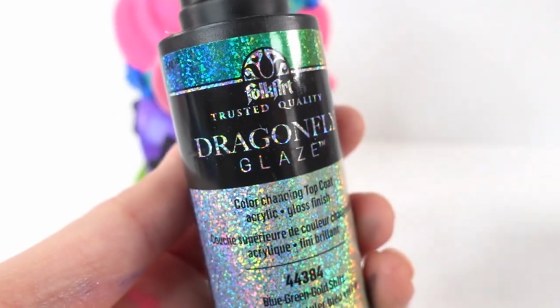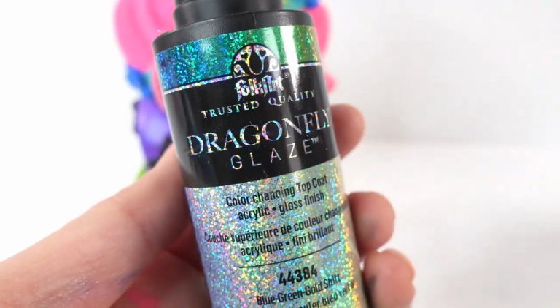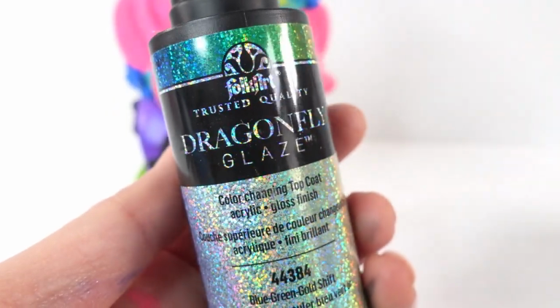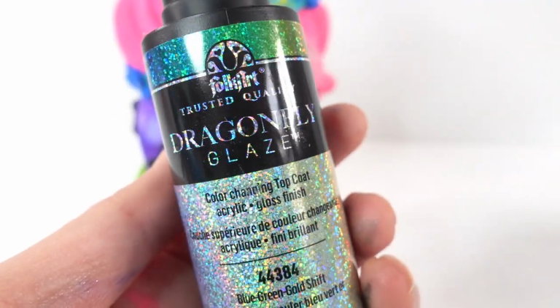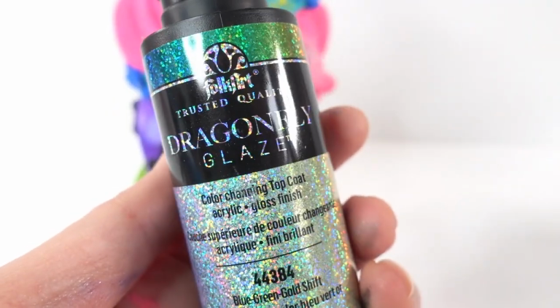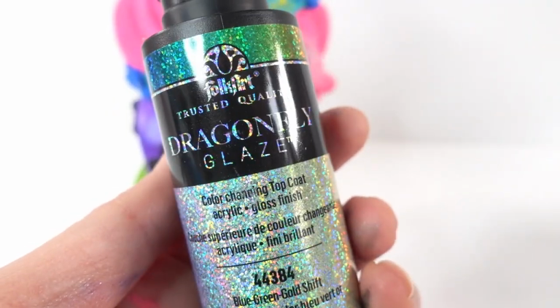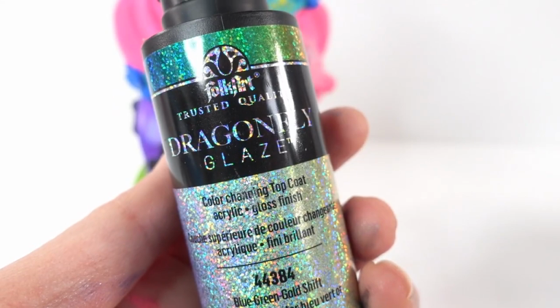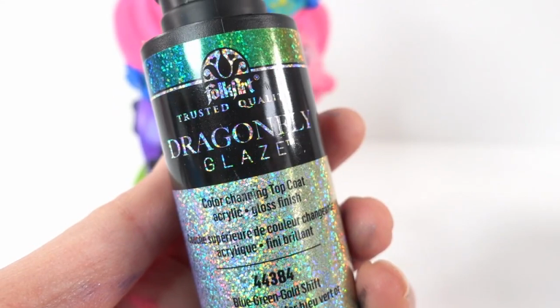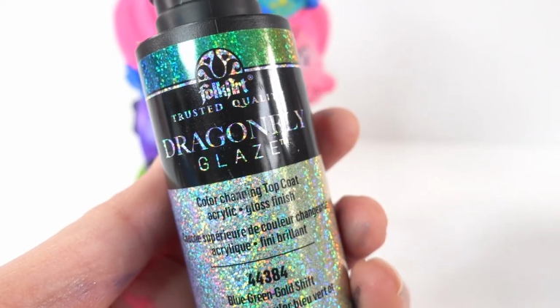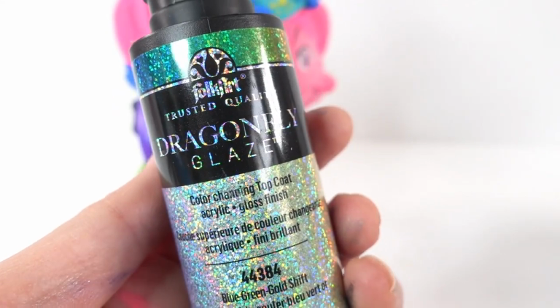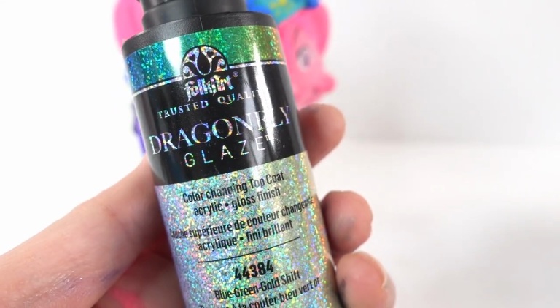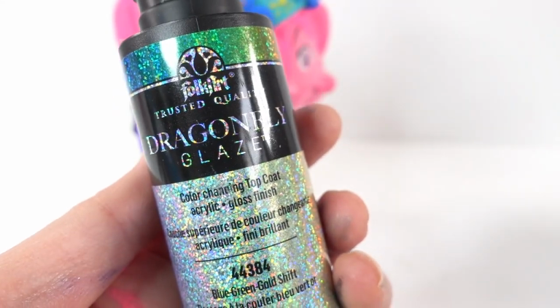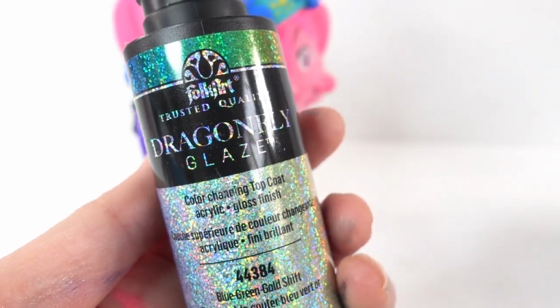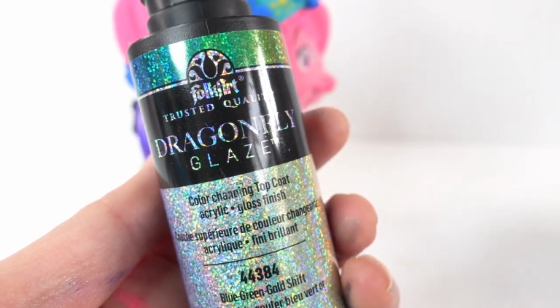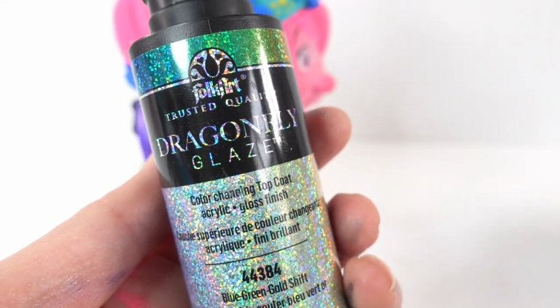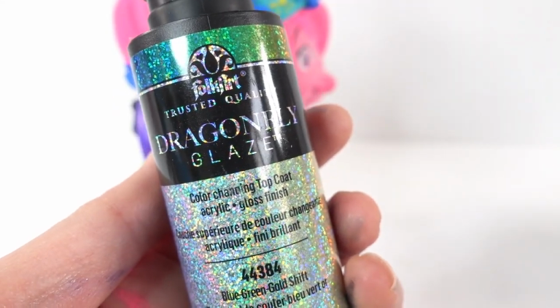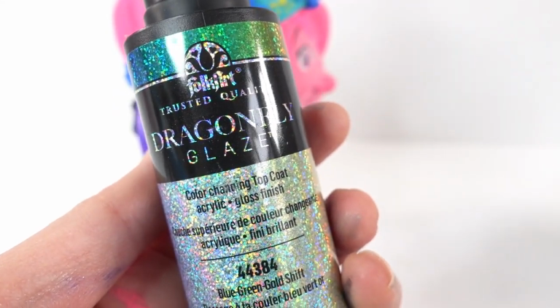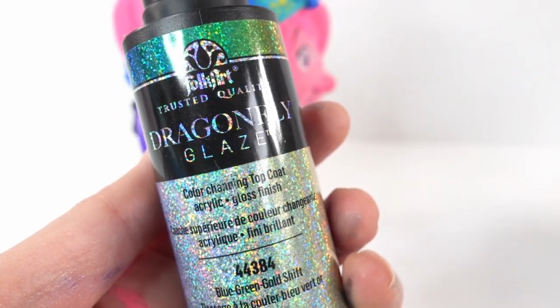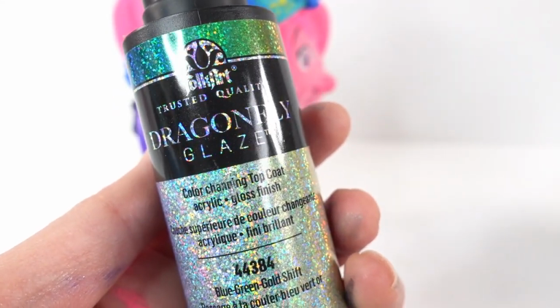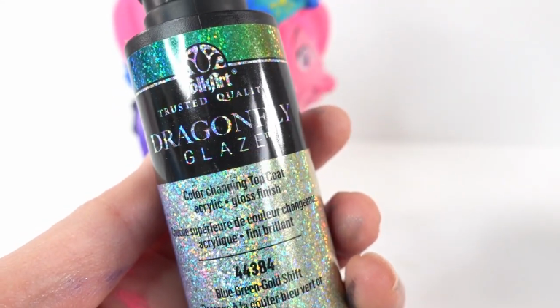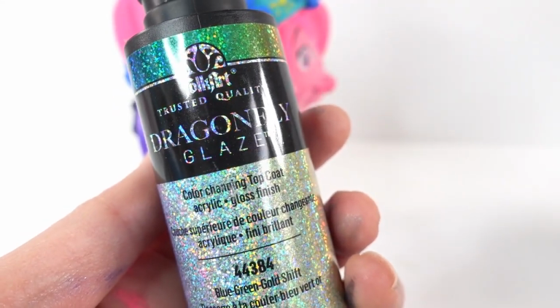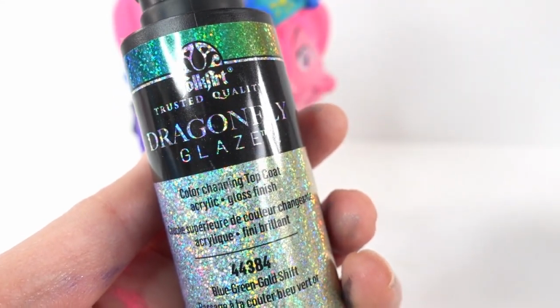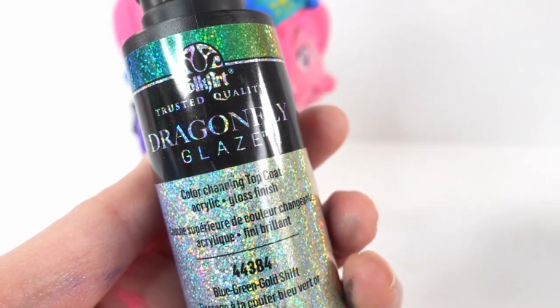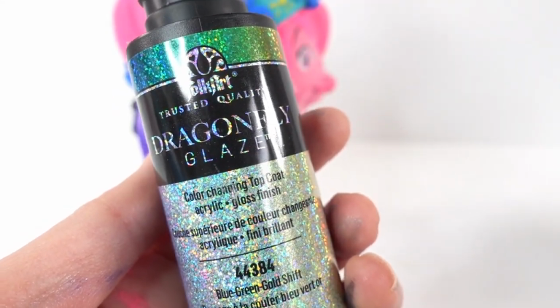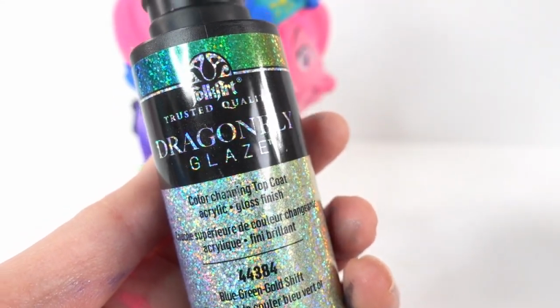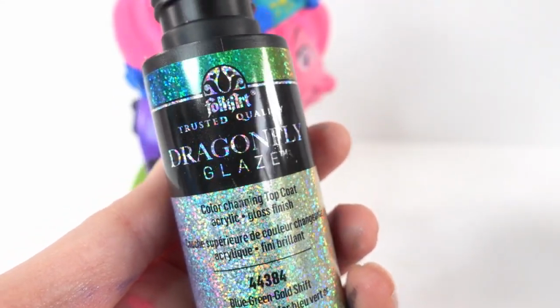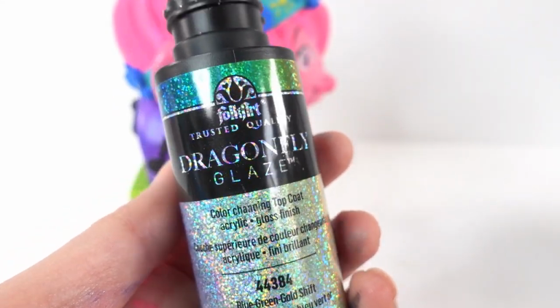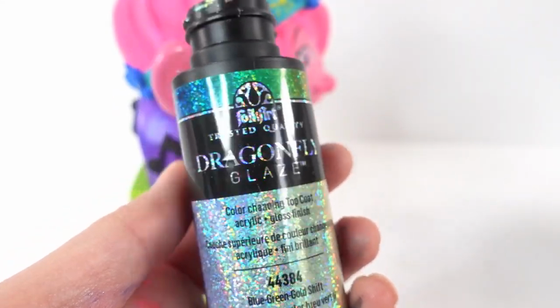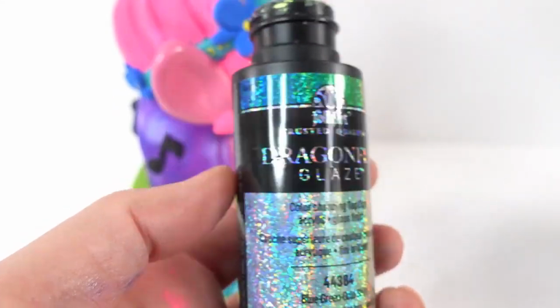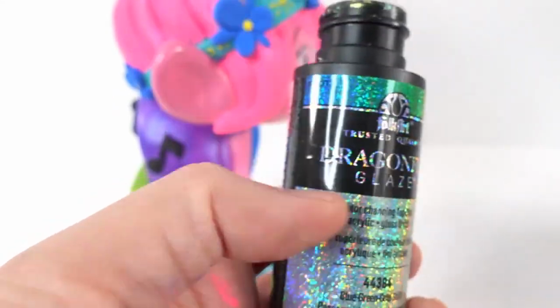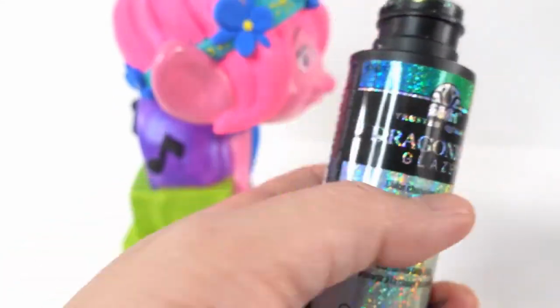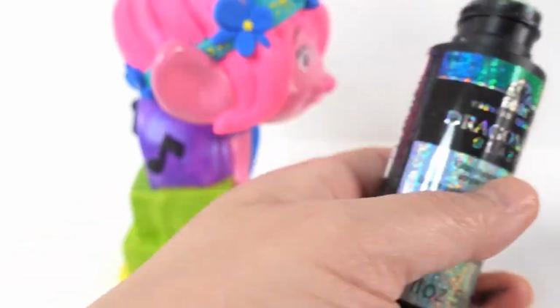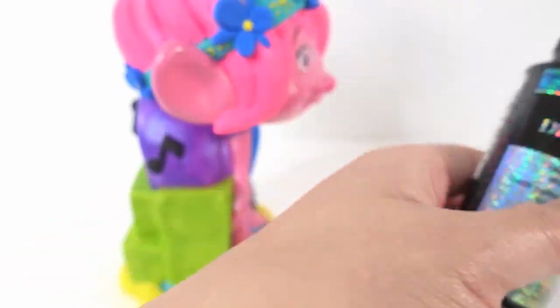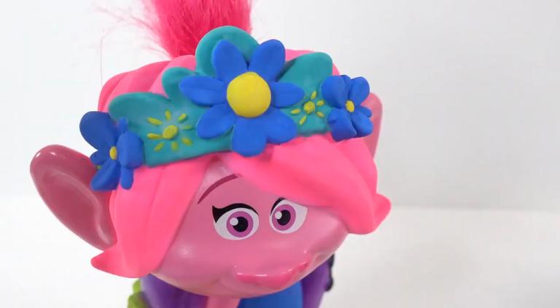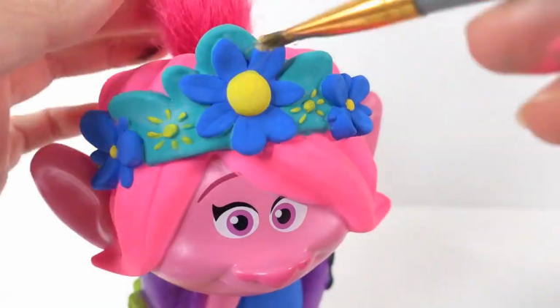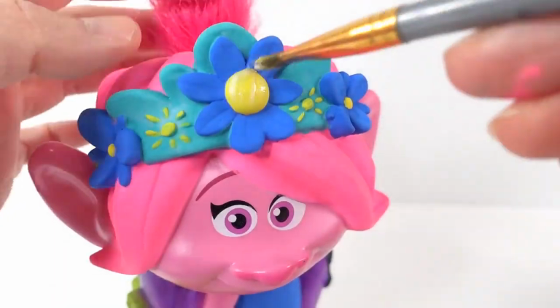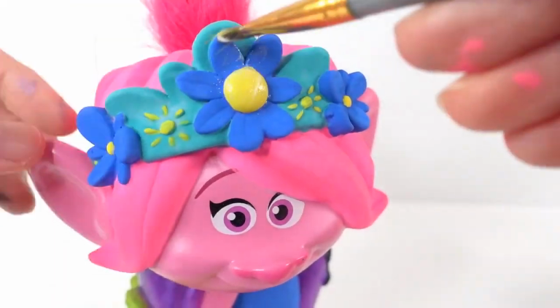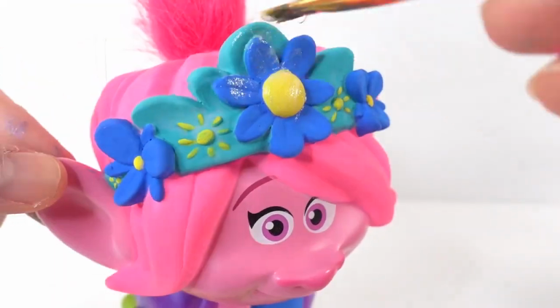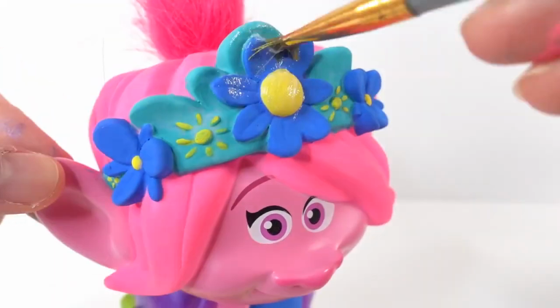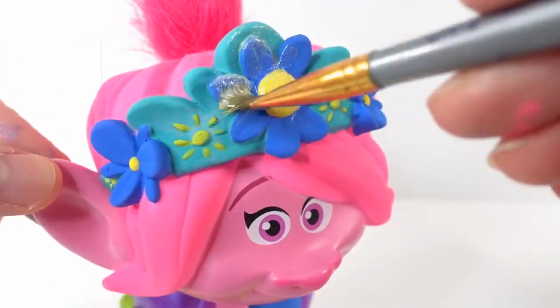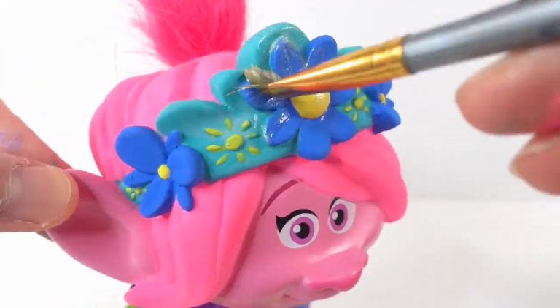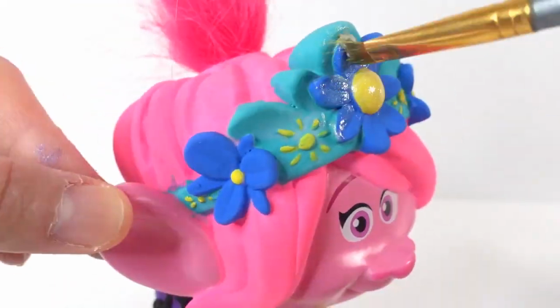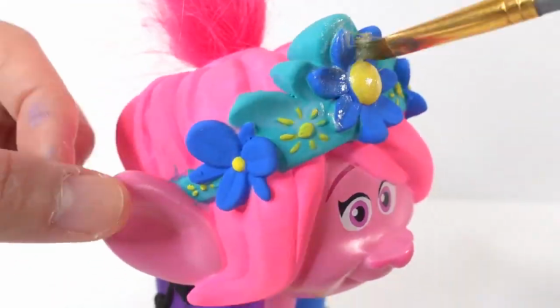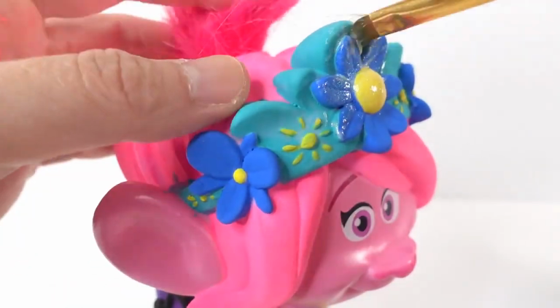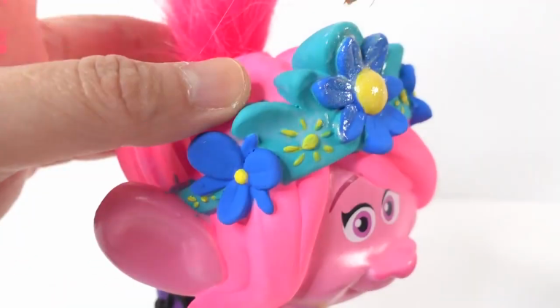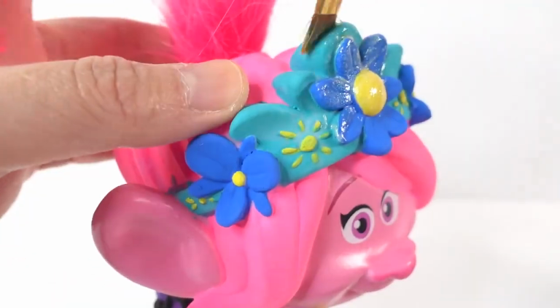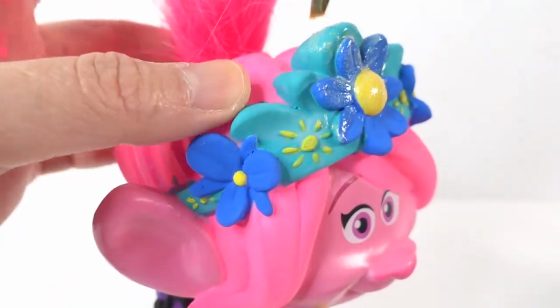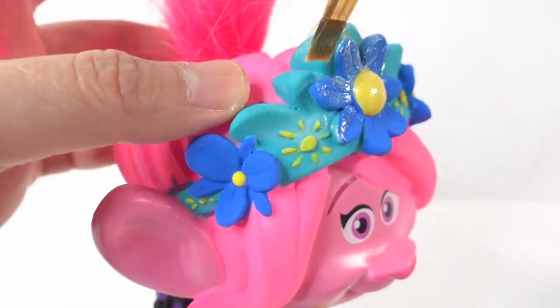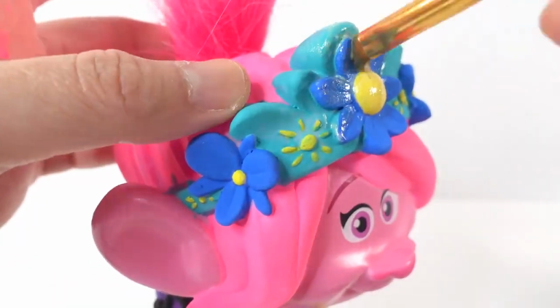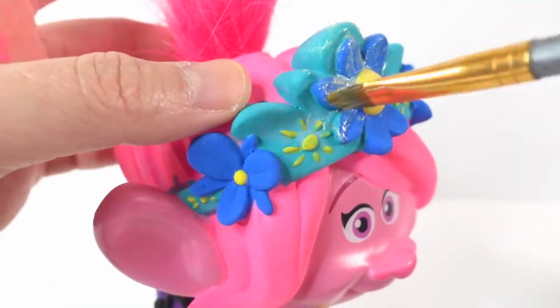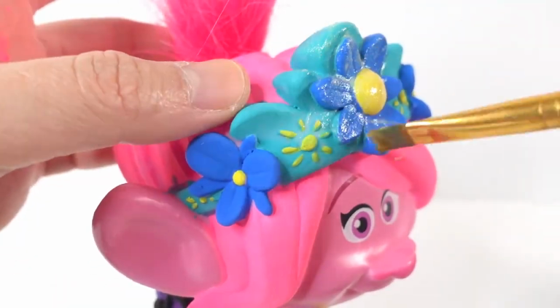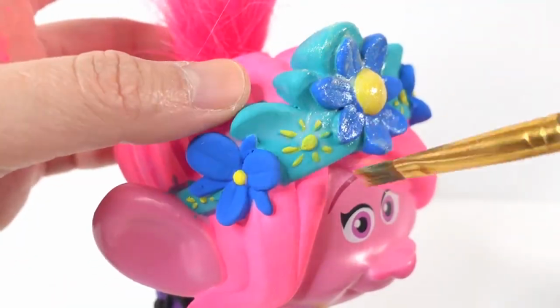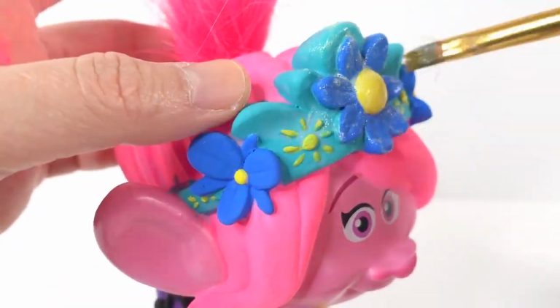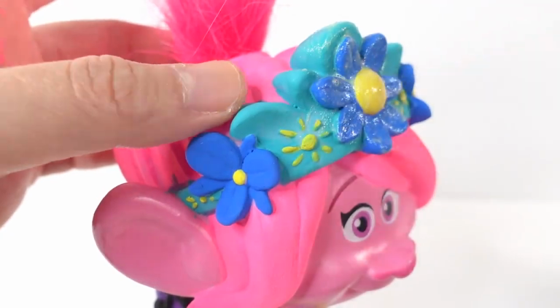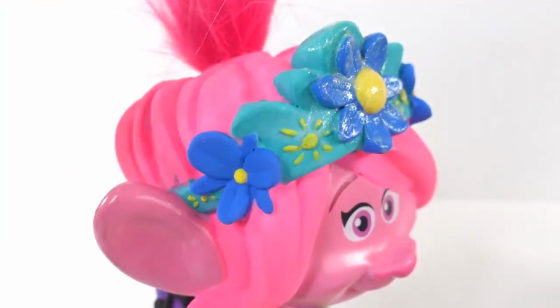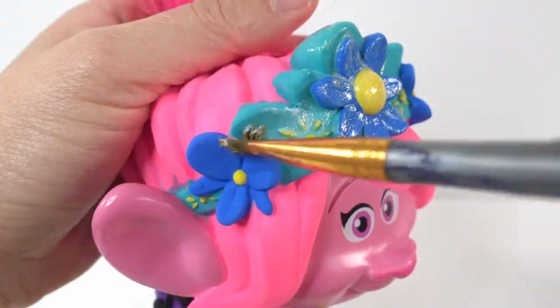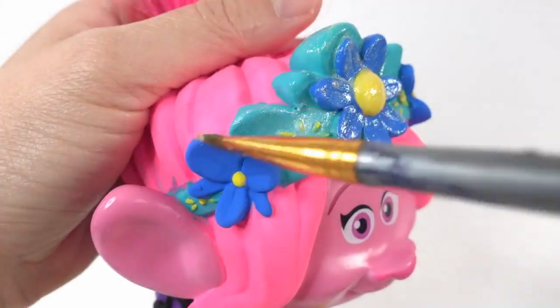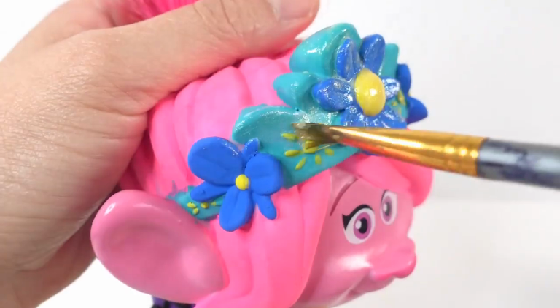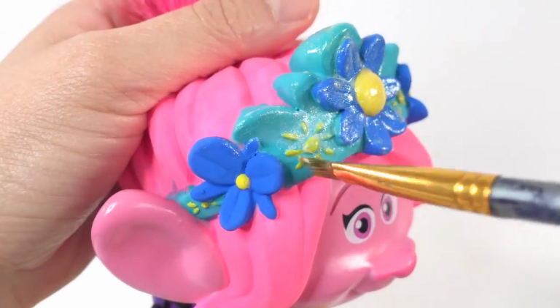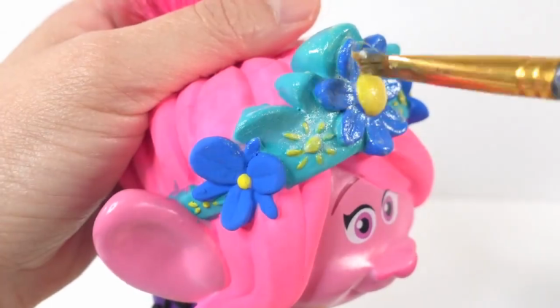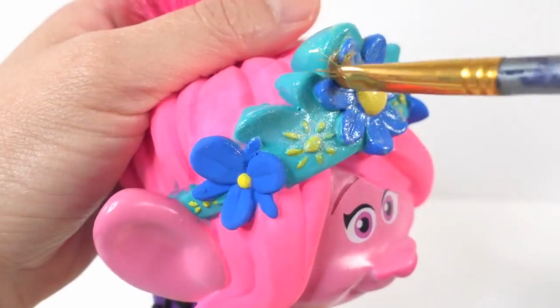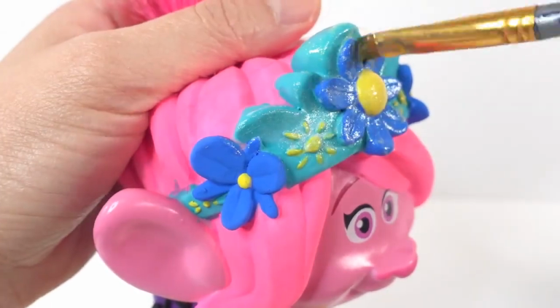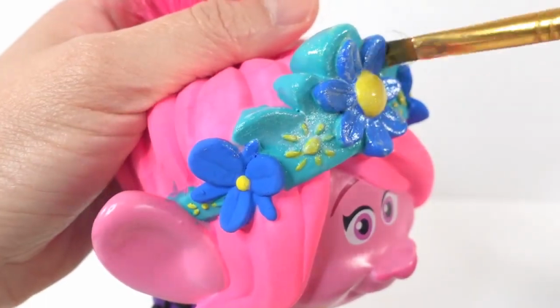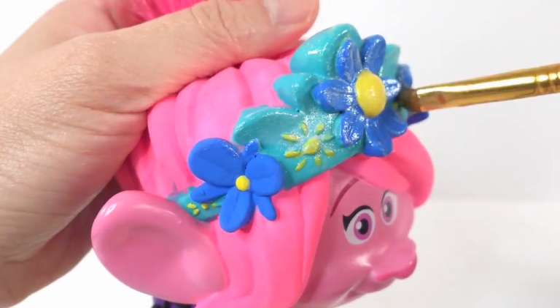We're almost done. As a final touch, we're going to use this Dragonfly Glaze. This is a really cool sparkling glaze.